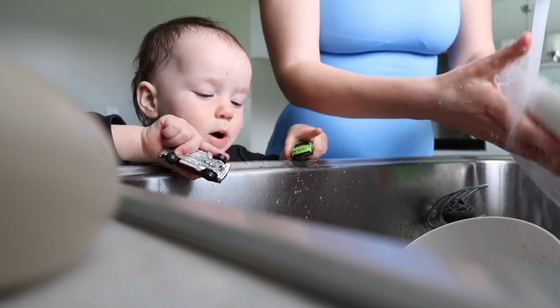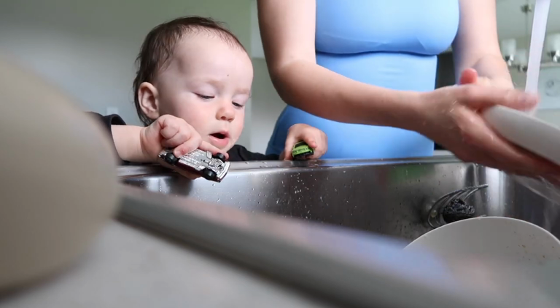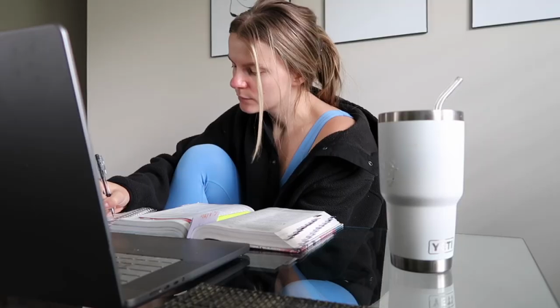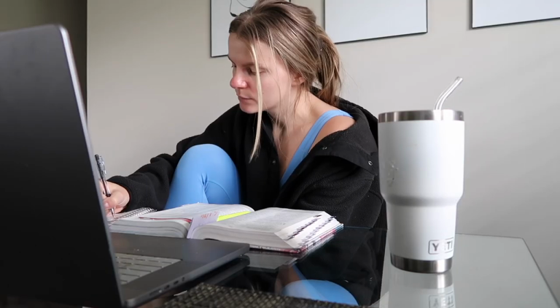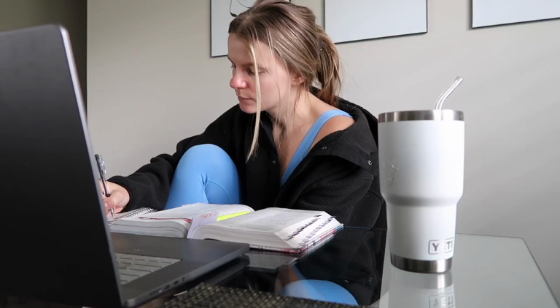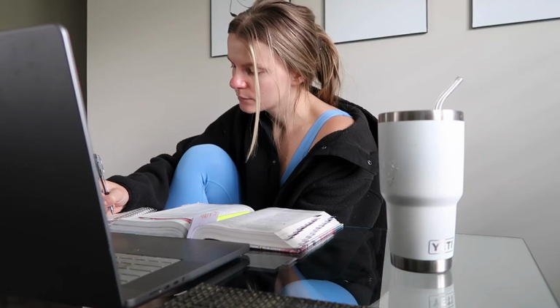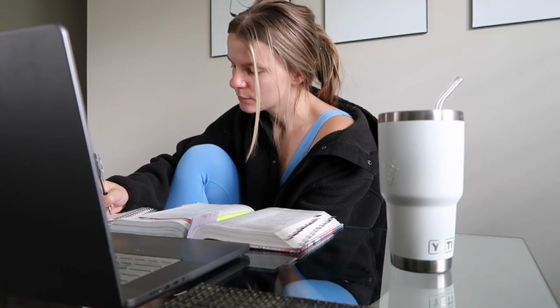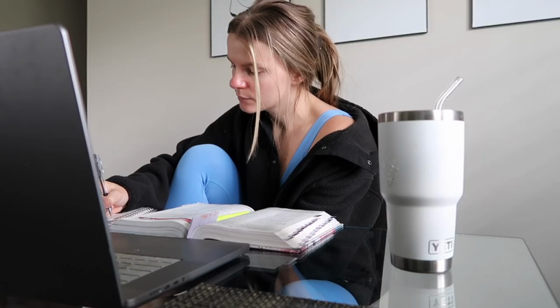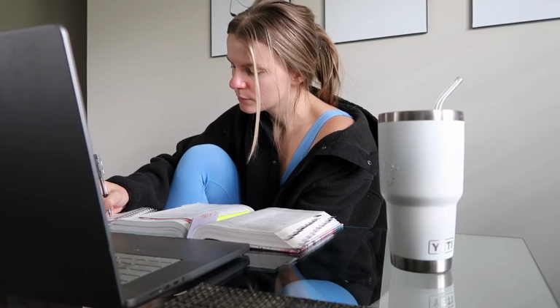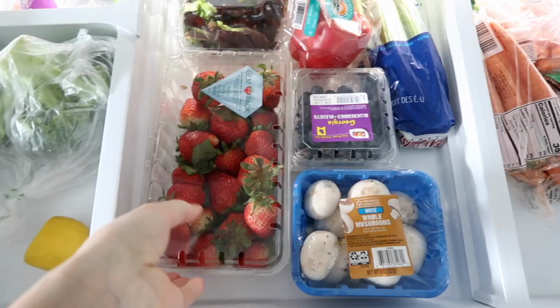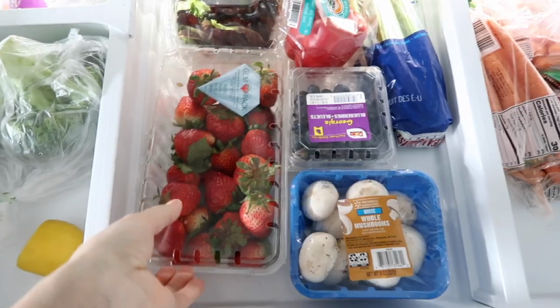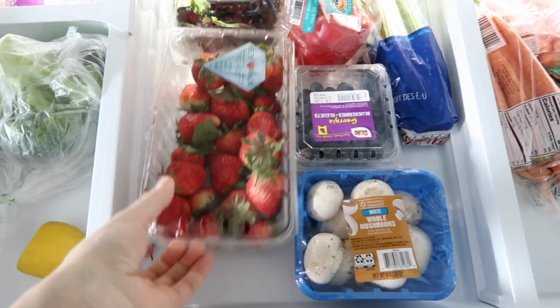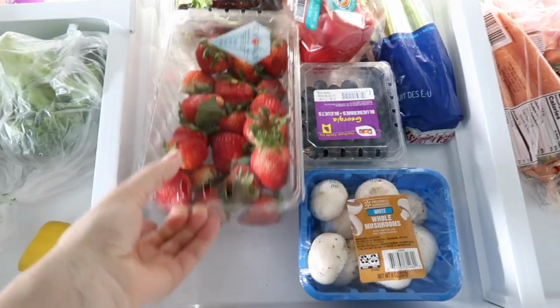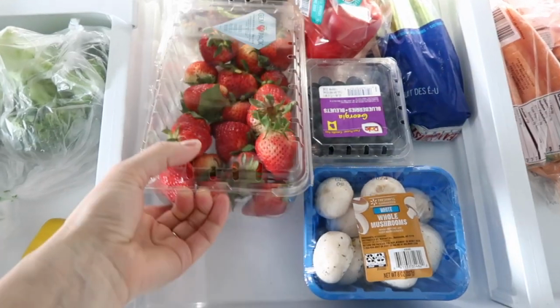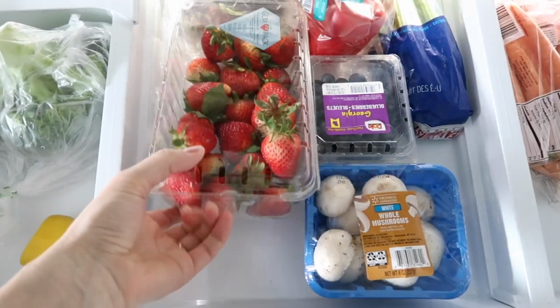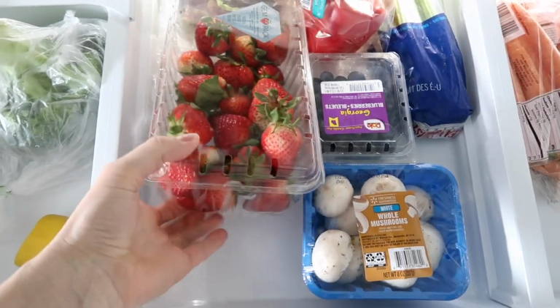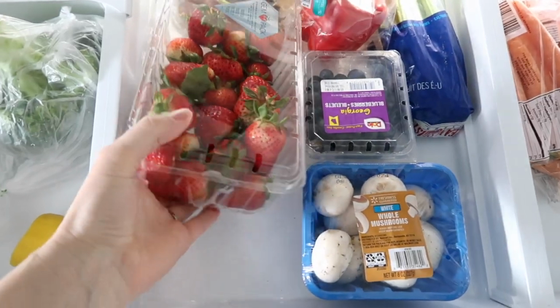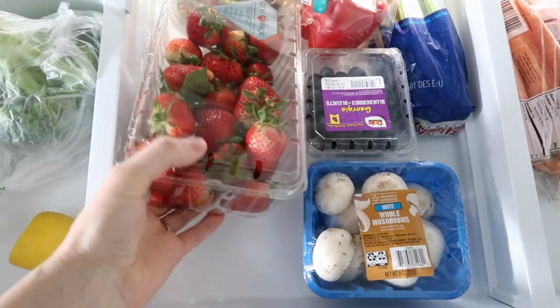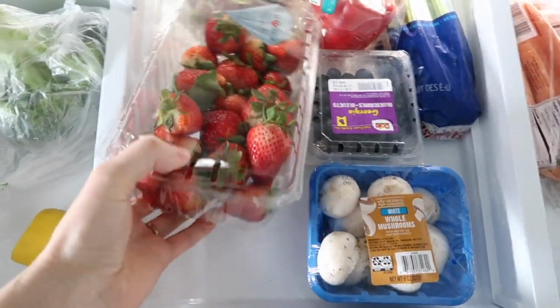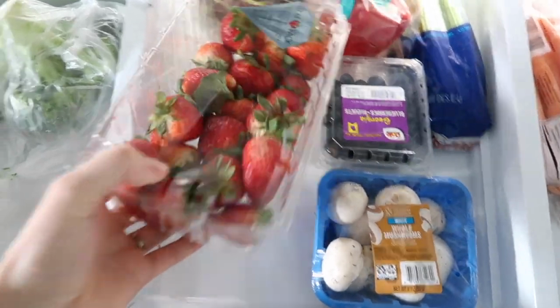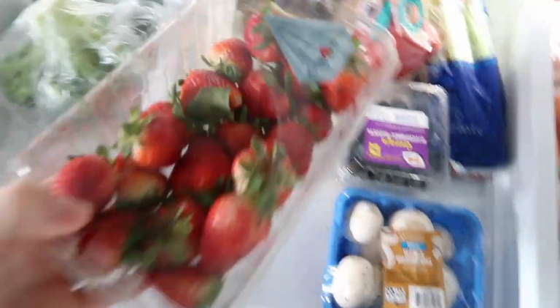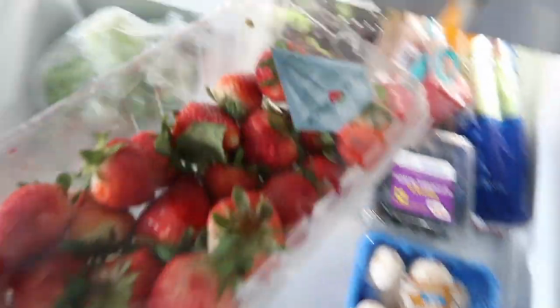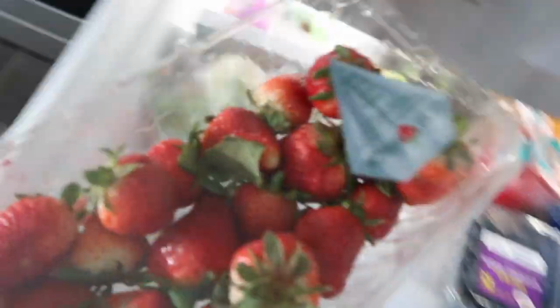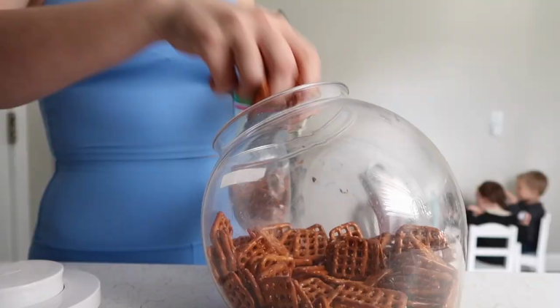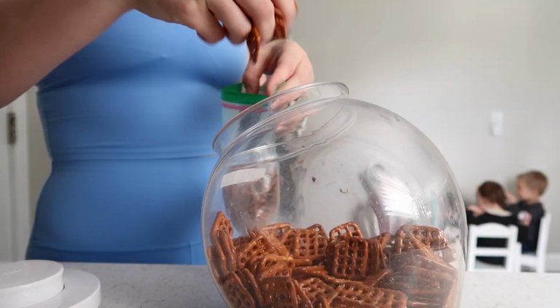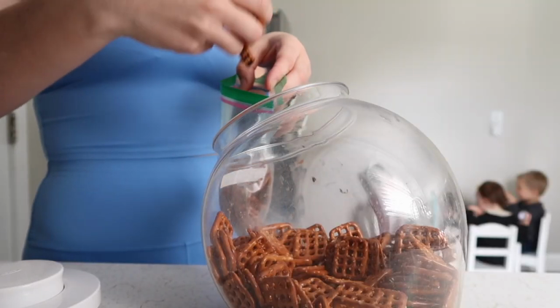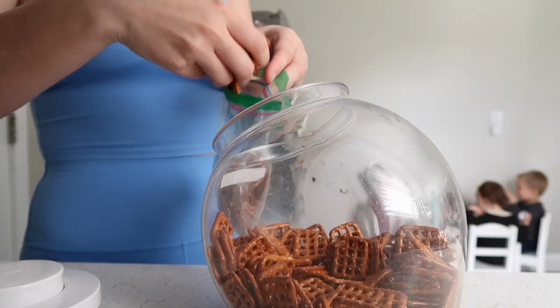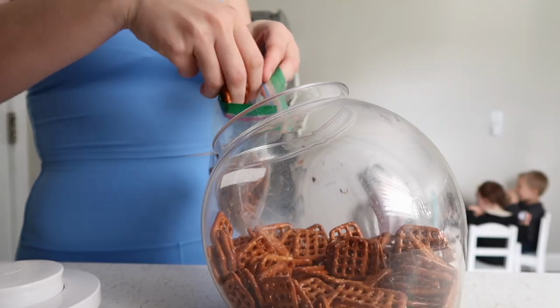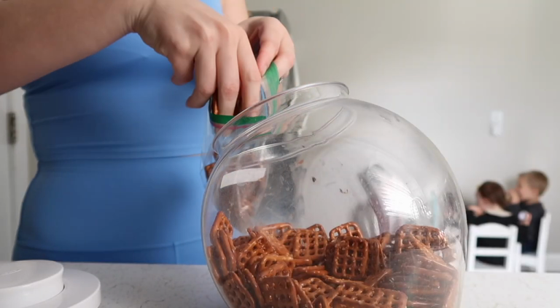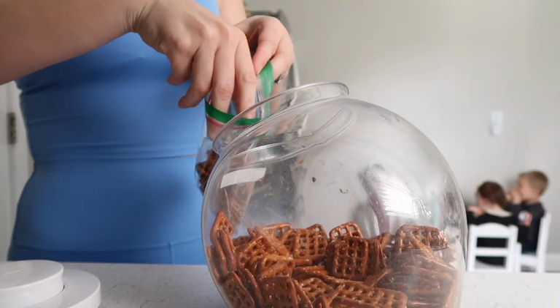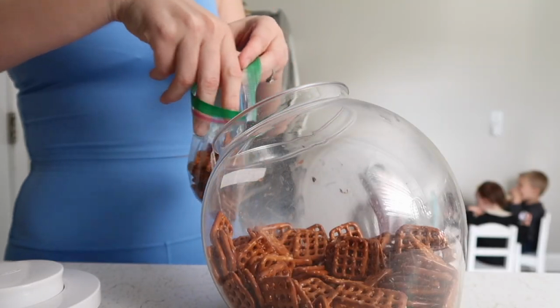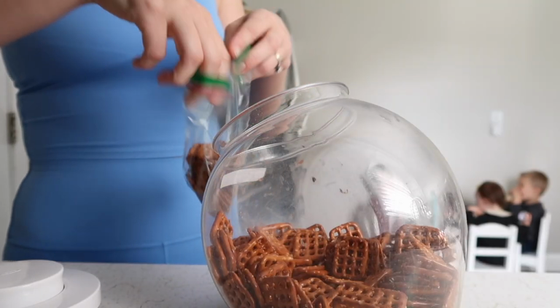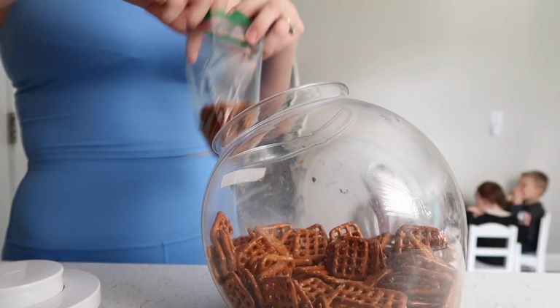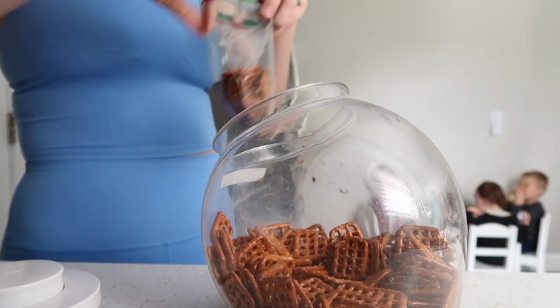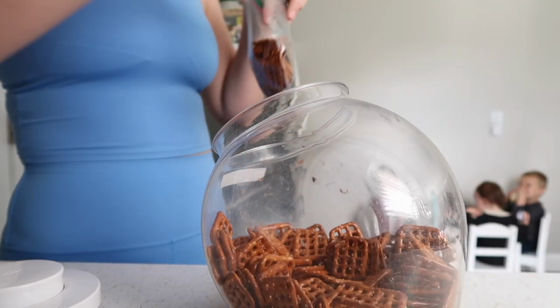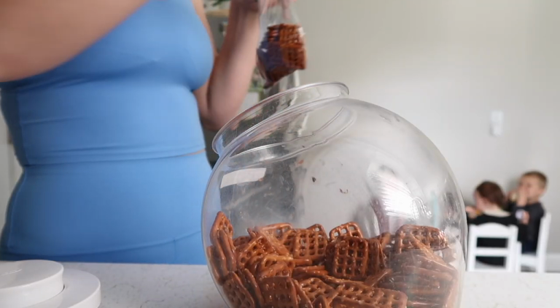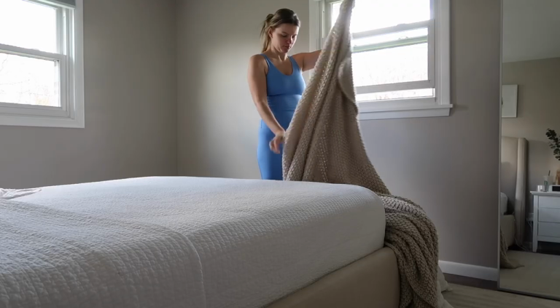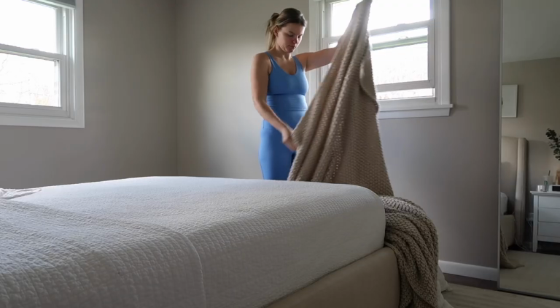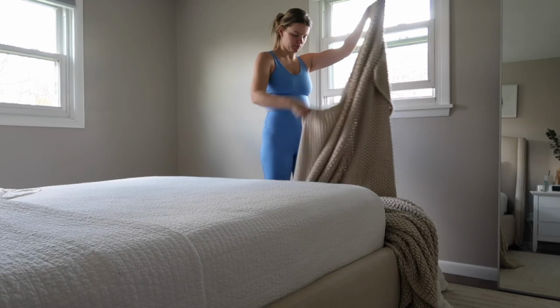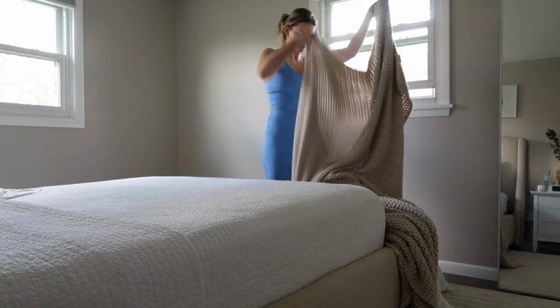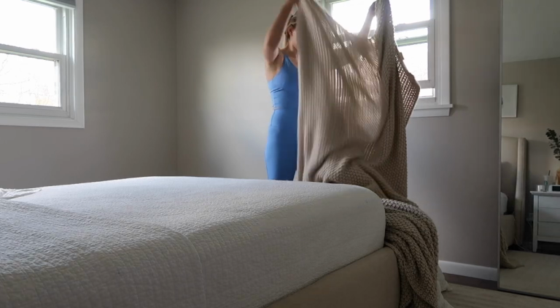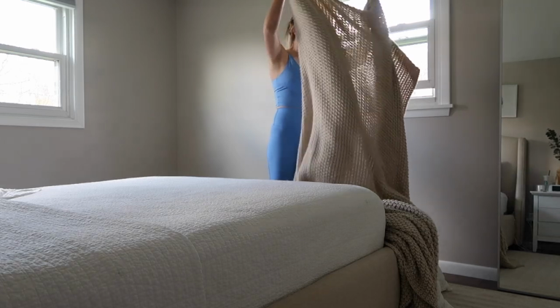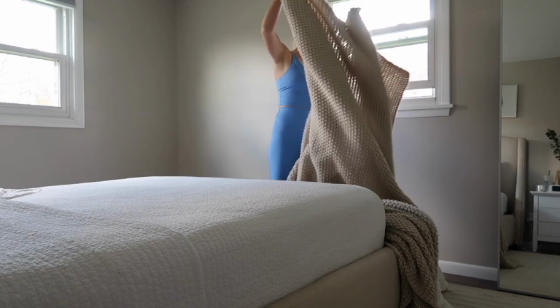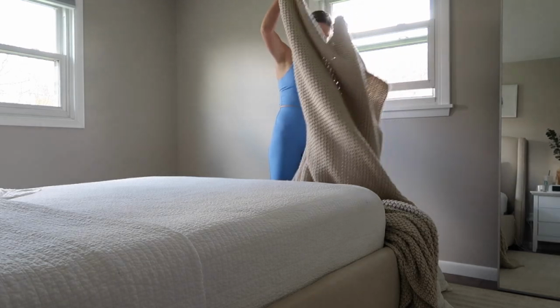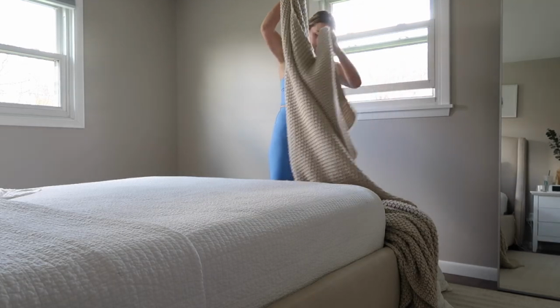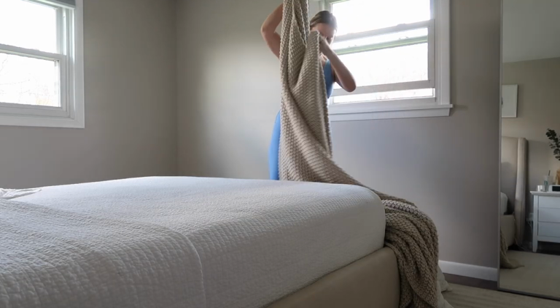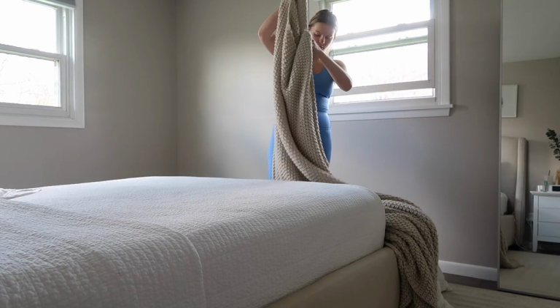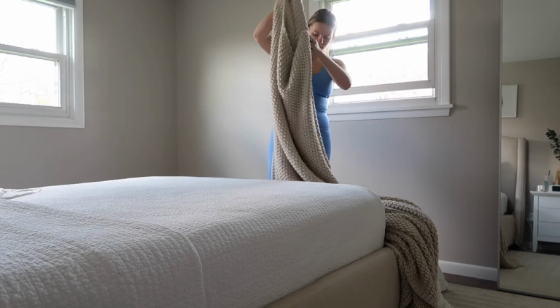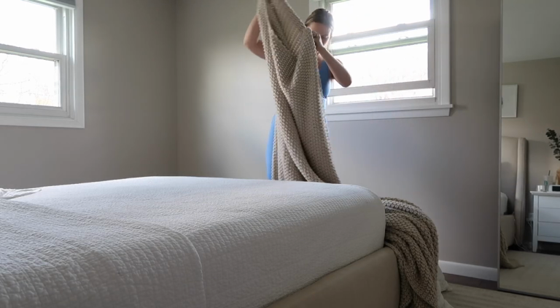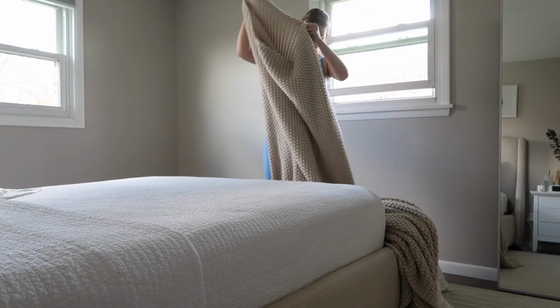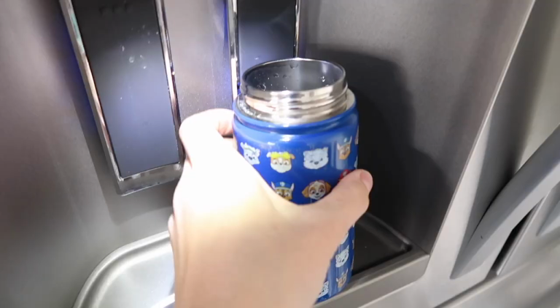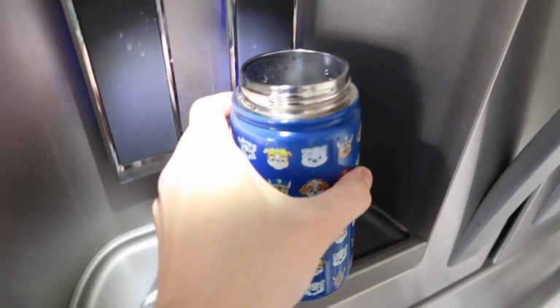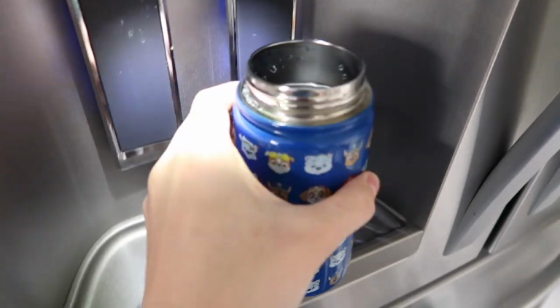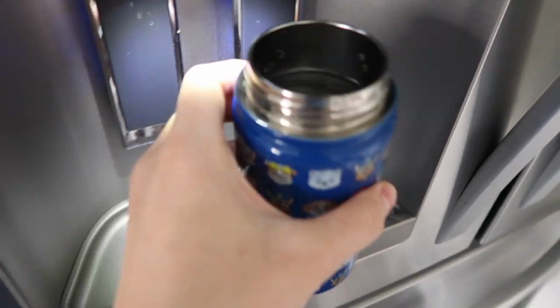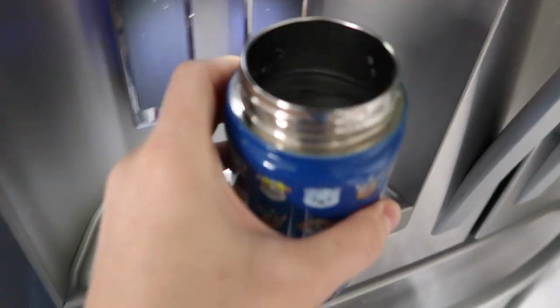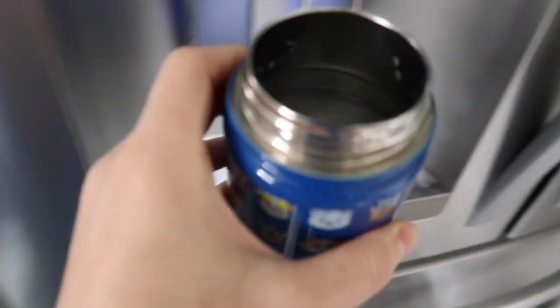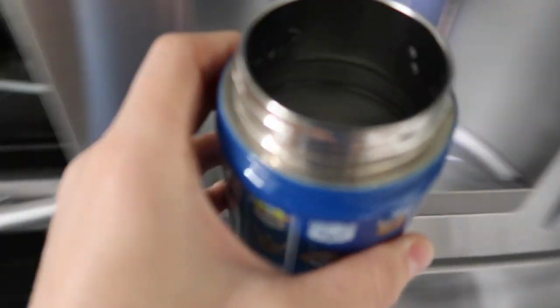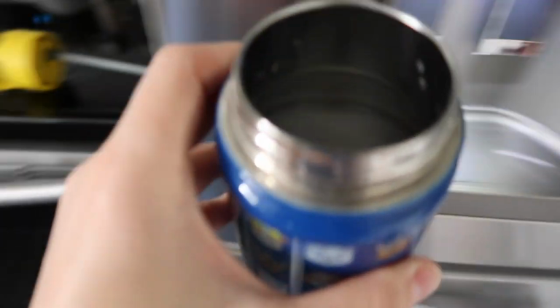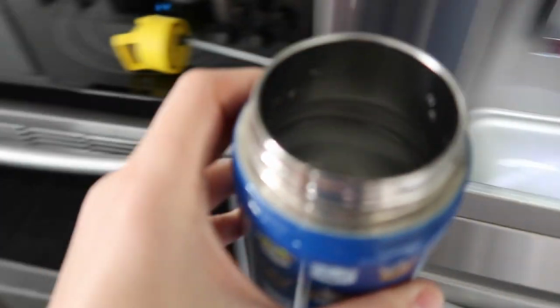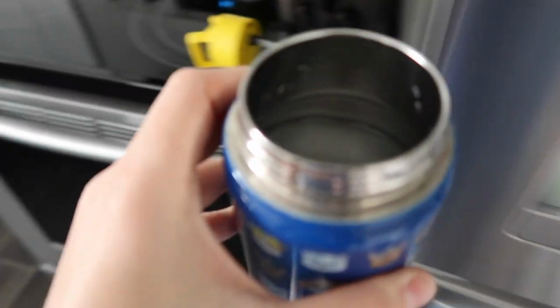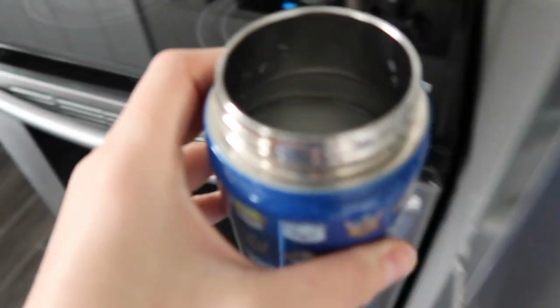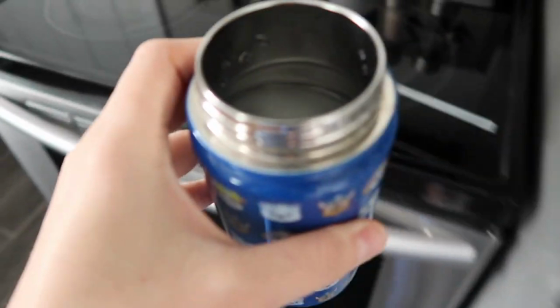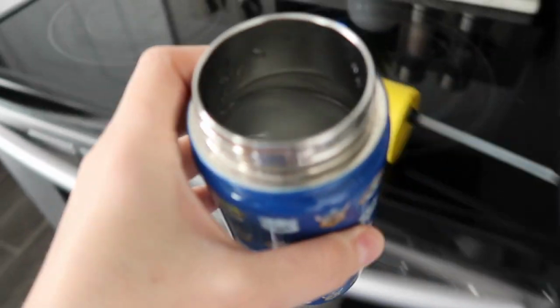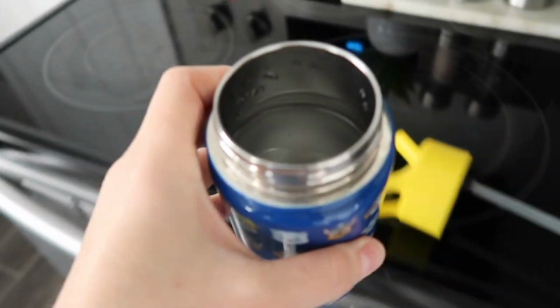Before I get into sharing my morning routine, I just want to say that every day my morning routine looks a little bit different.